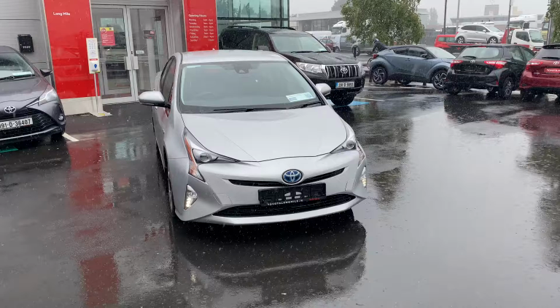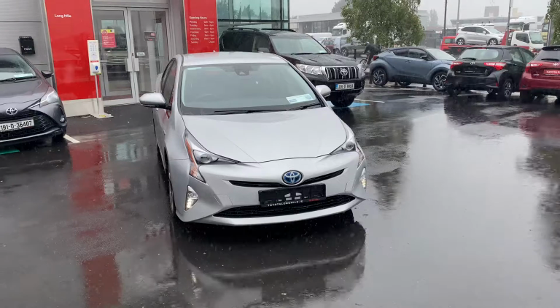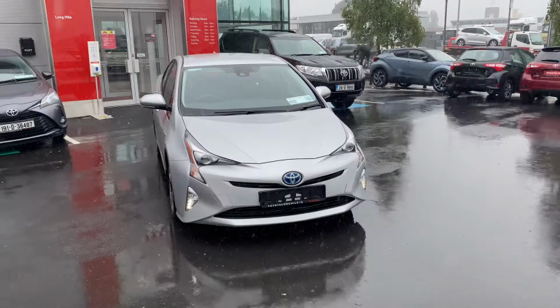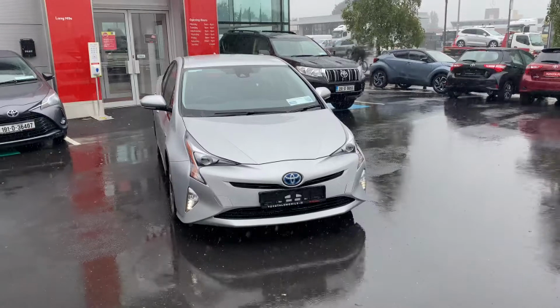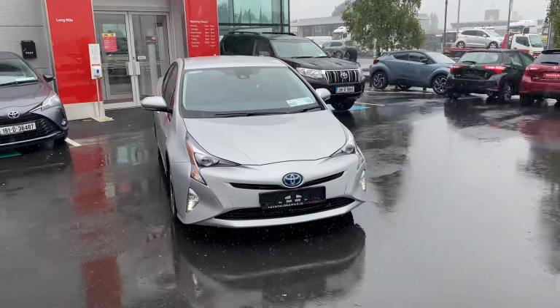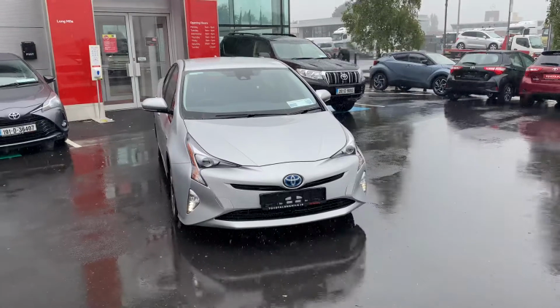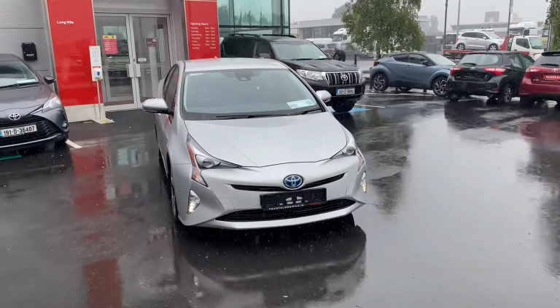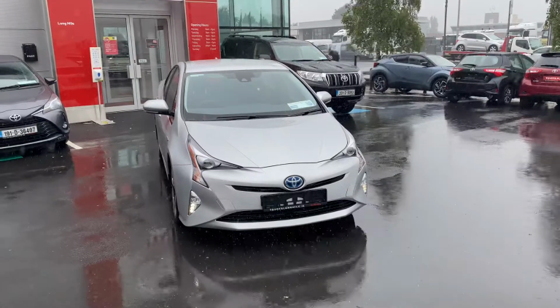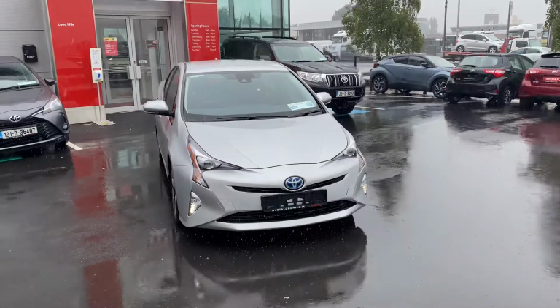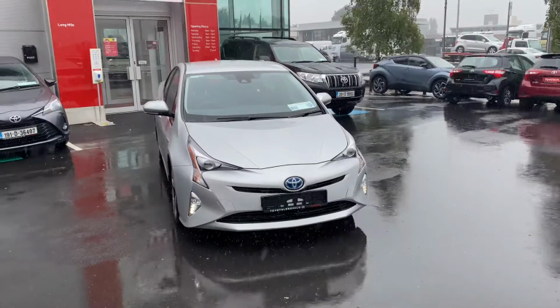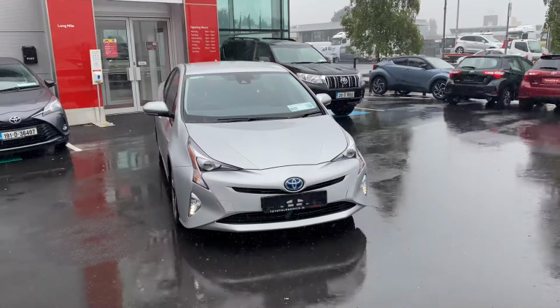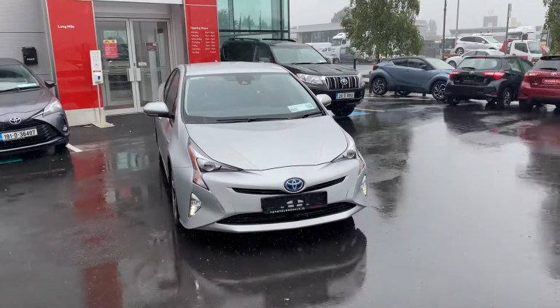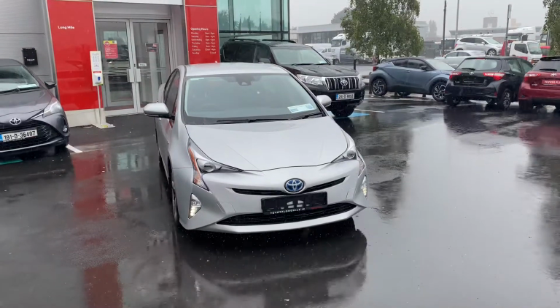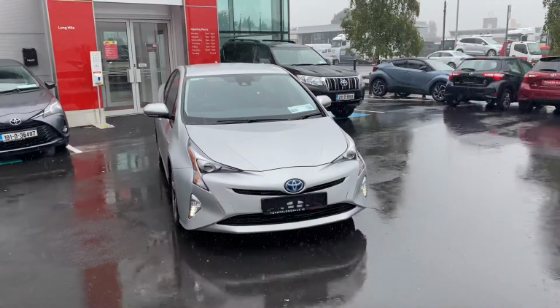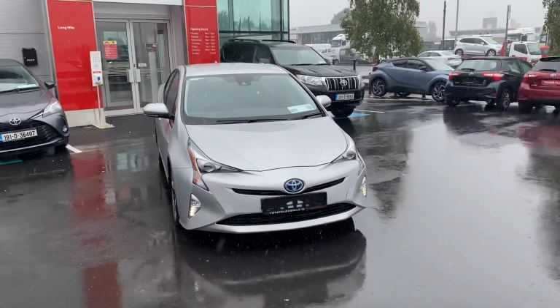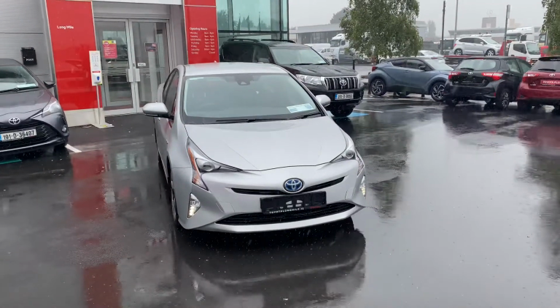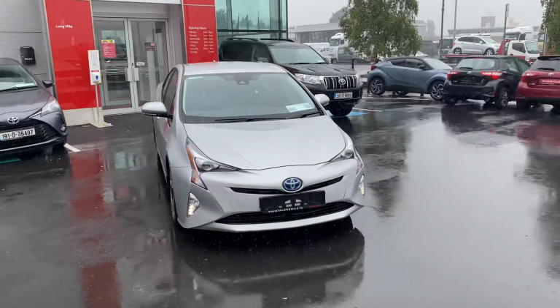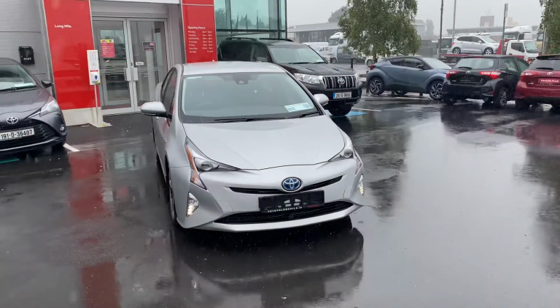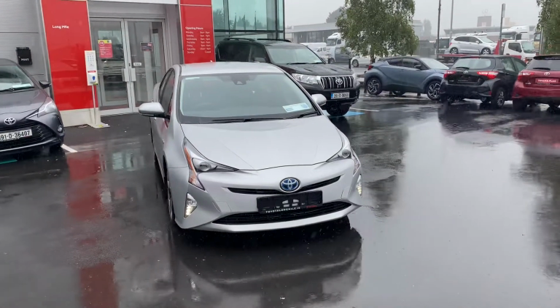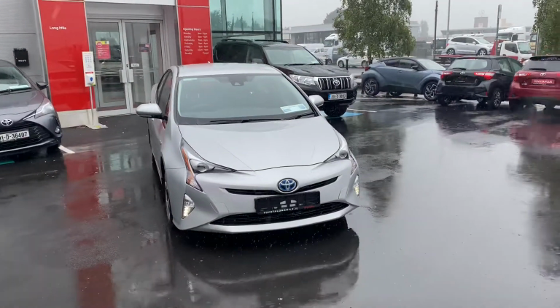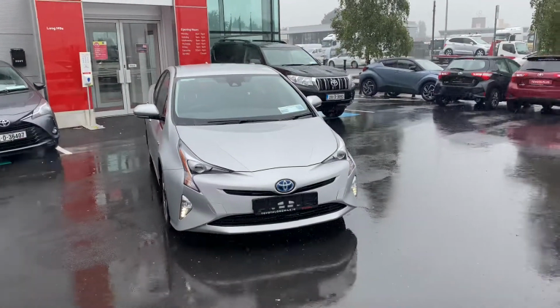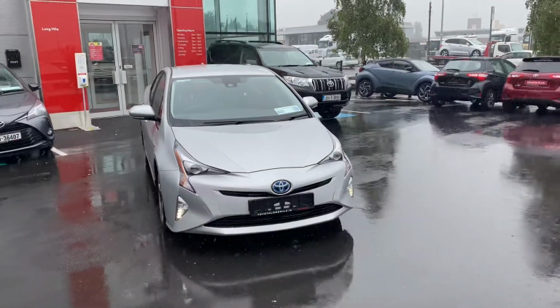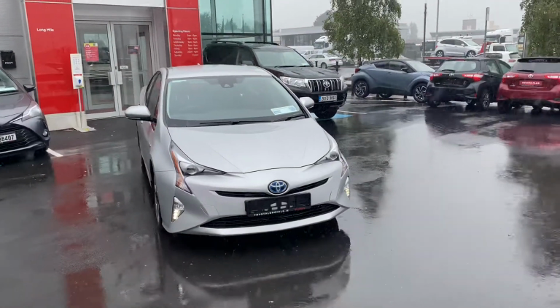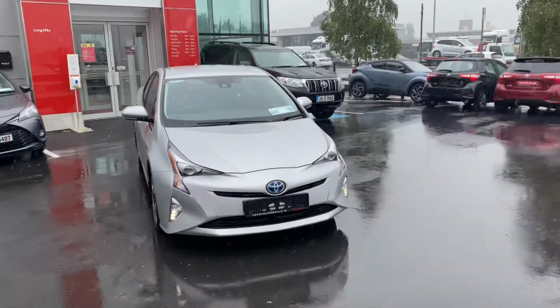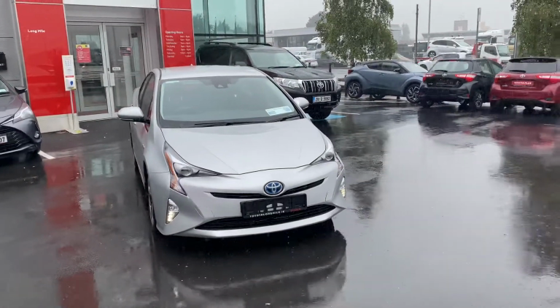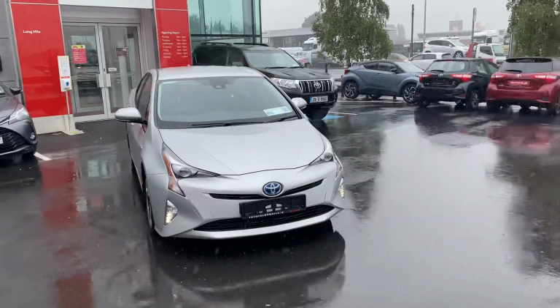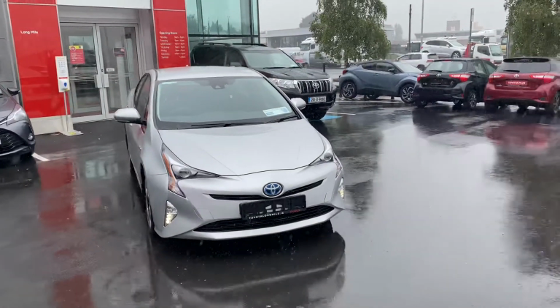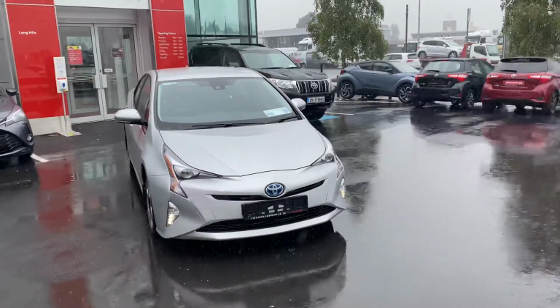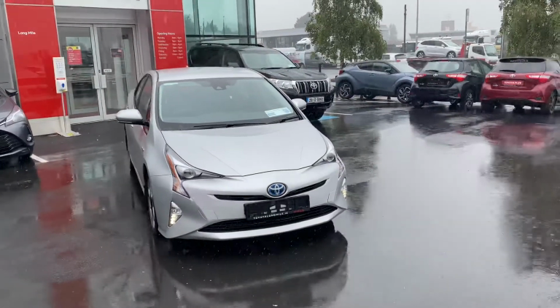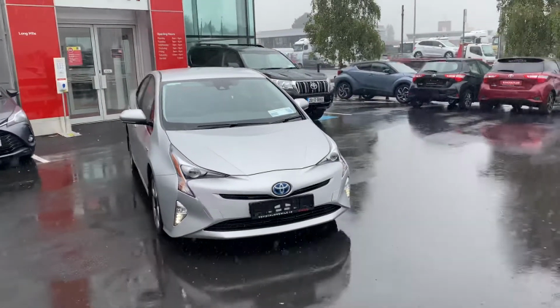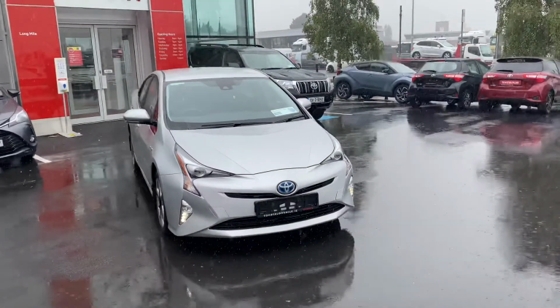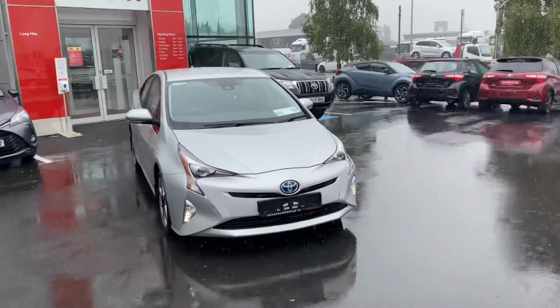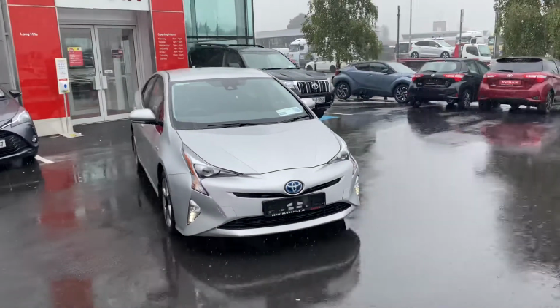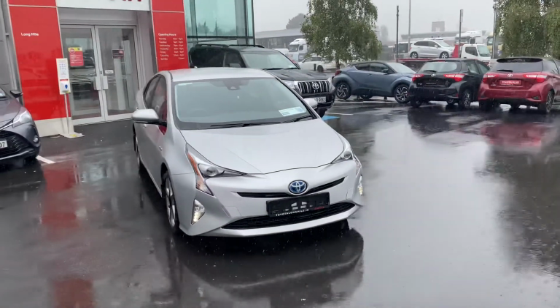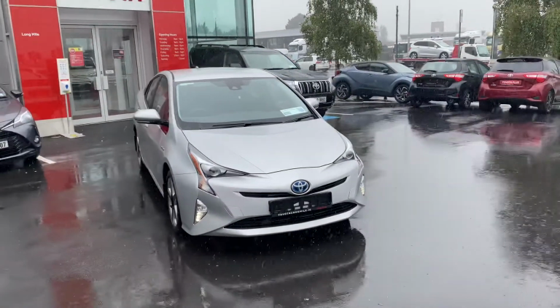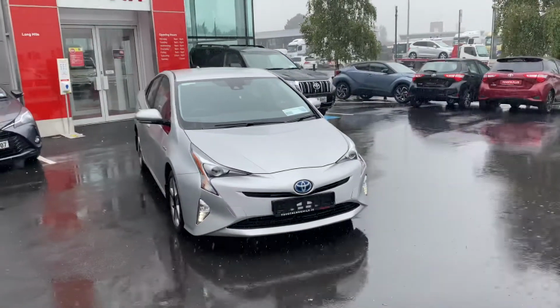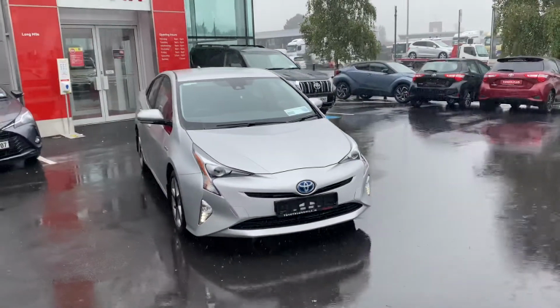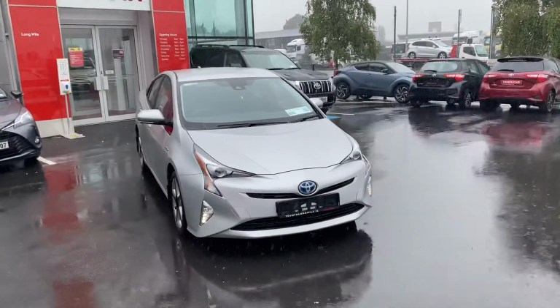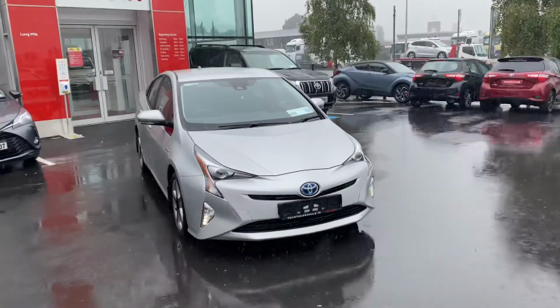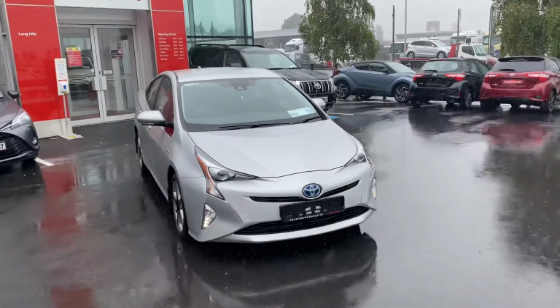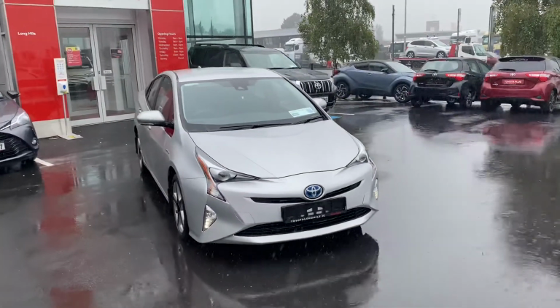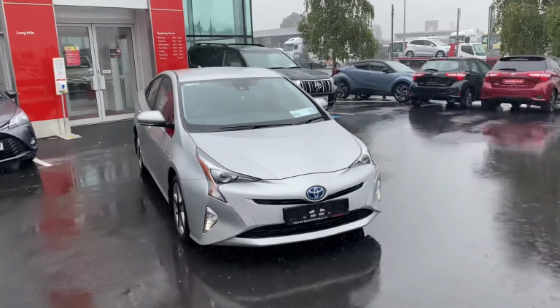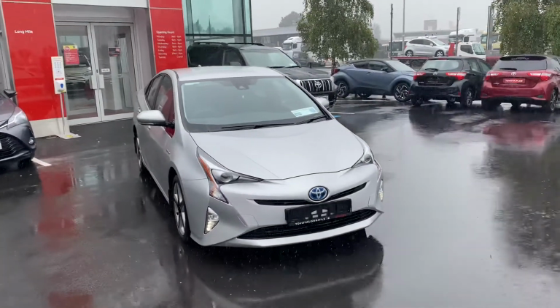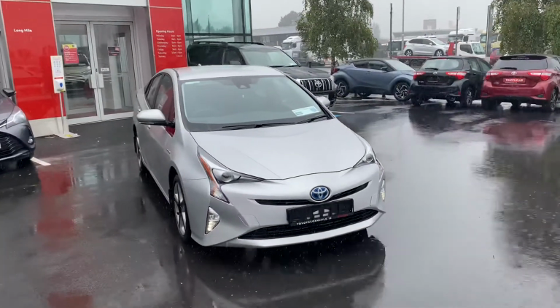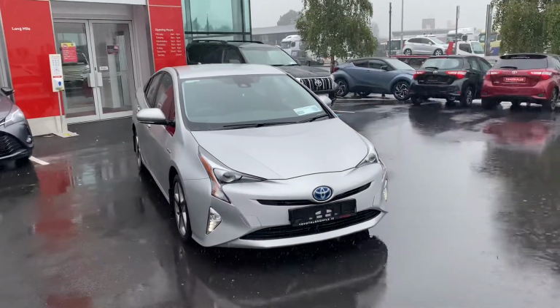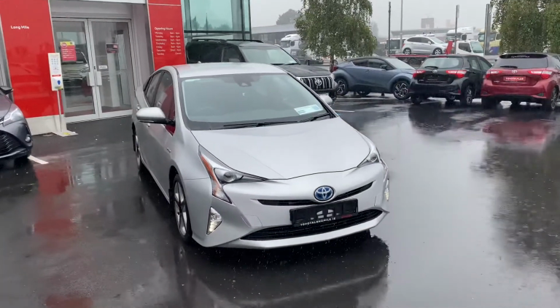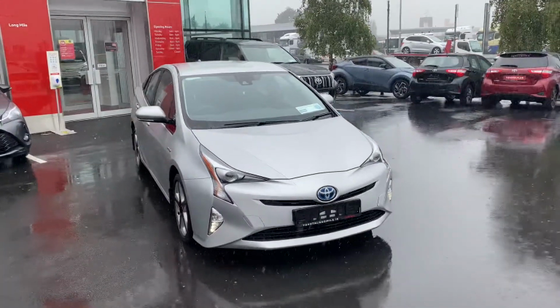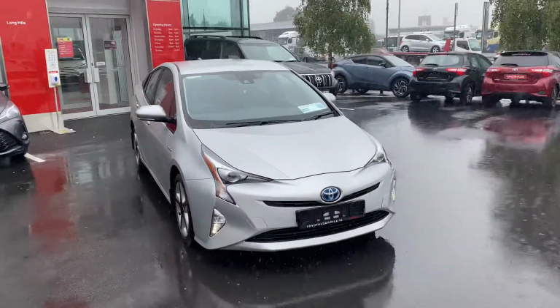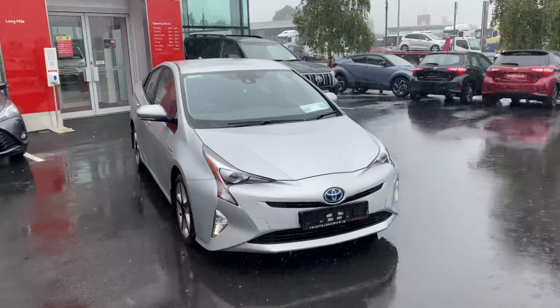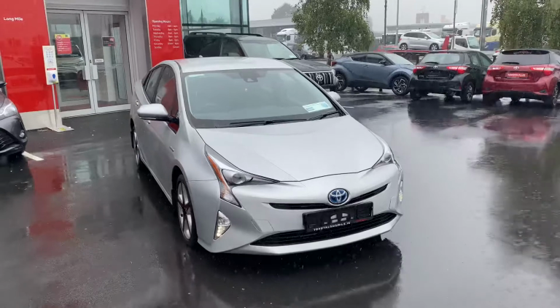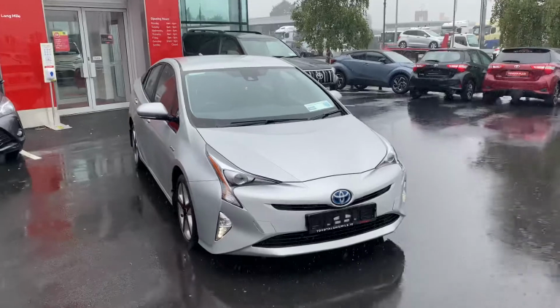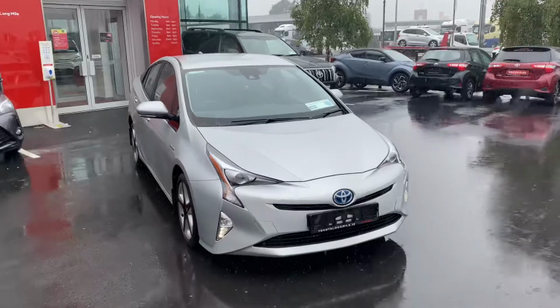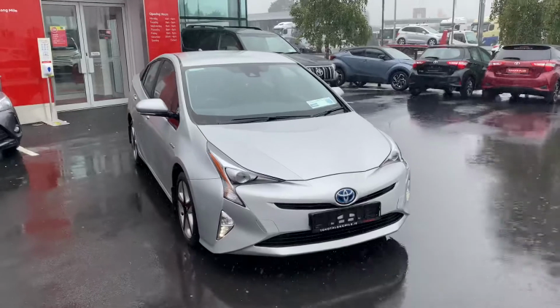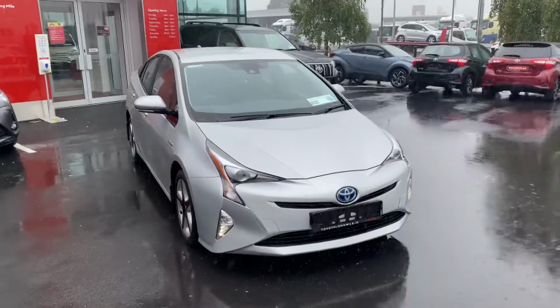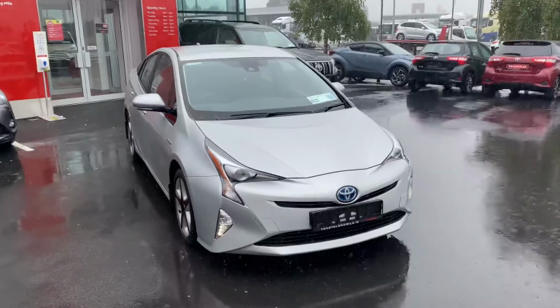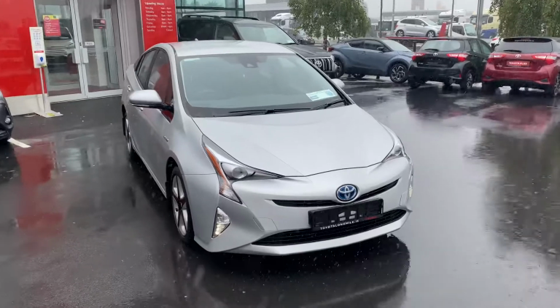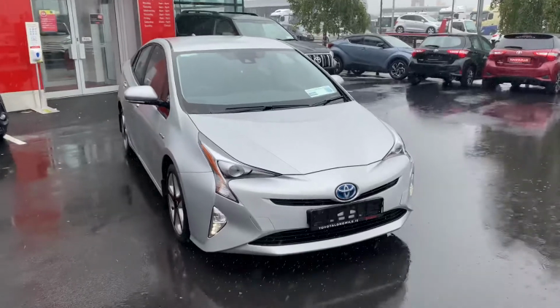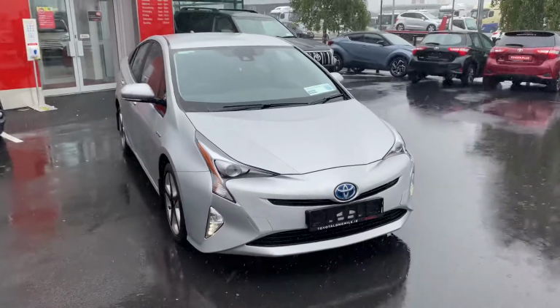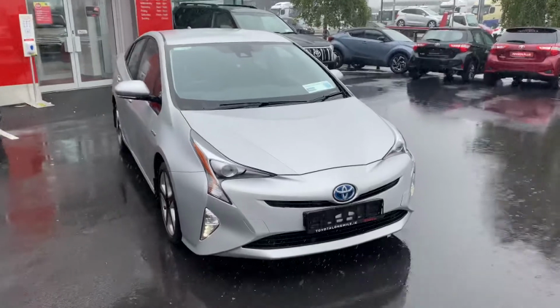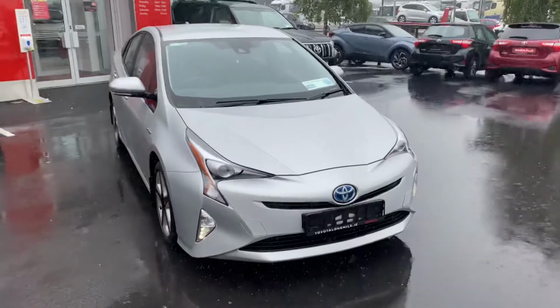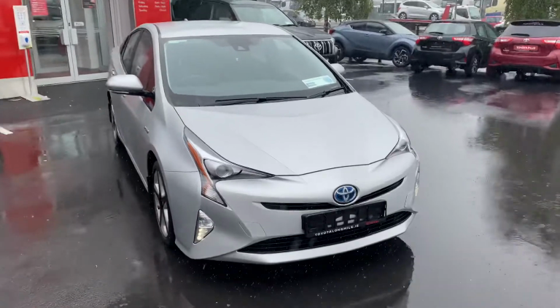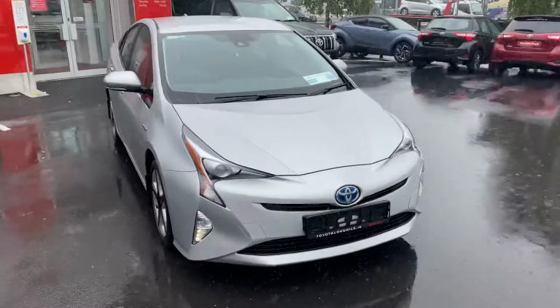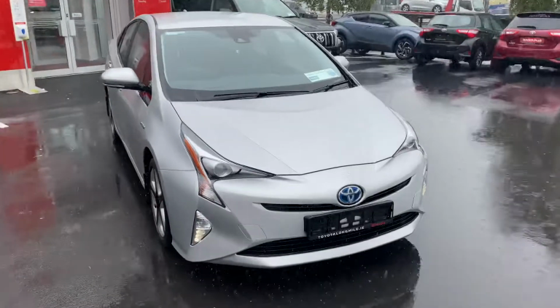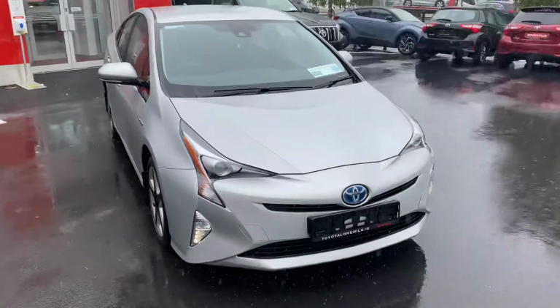Hello and welcome to Teo Longwell. Here we have a 2017 Toyota Prius 1.8 hybrid luxury, finished in ultra silver metallic.